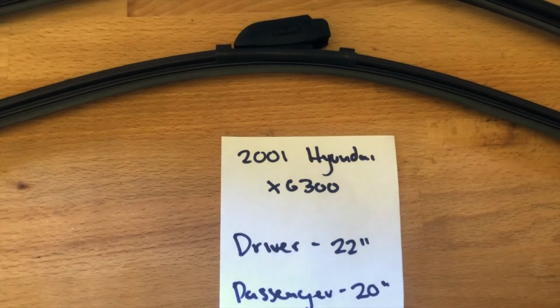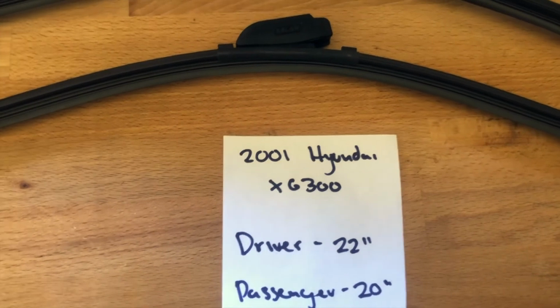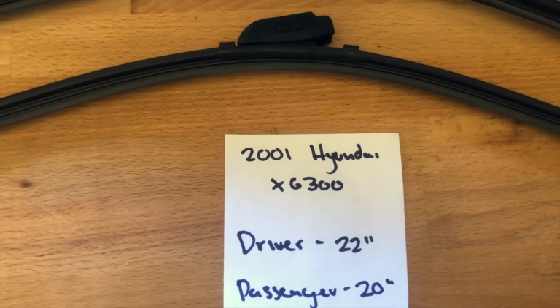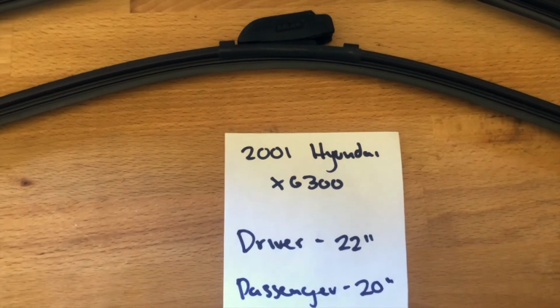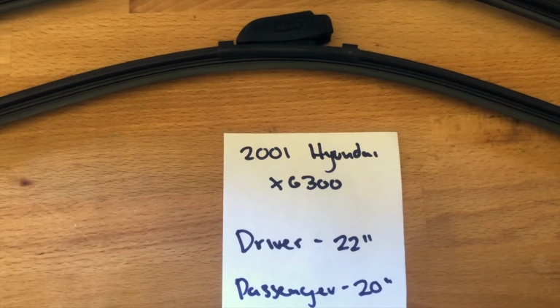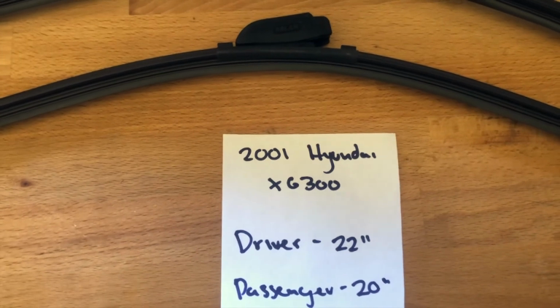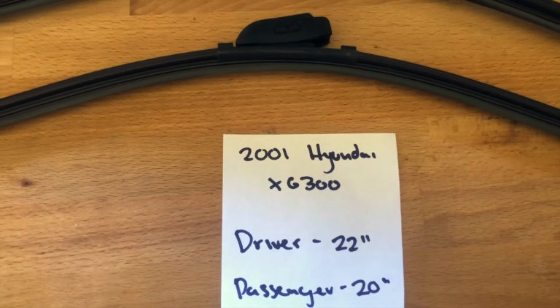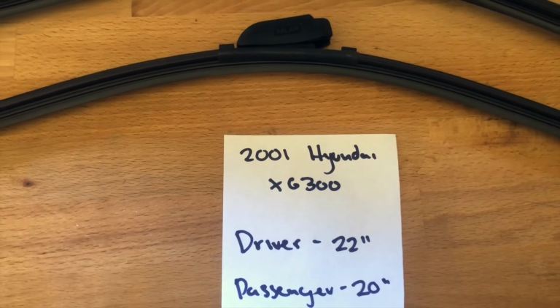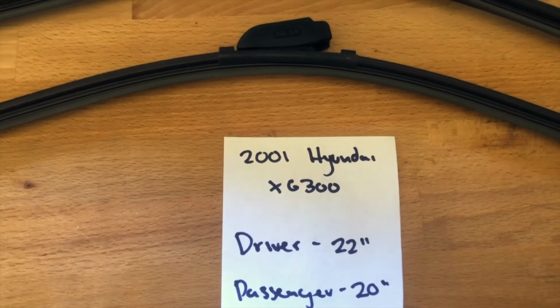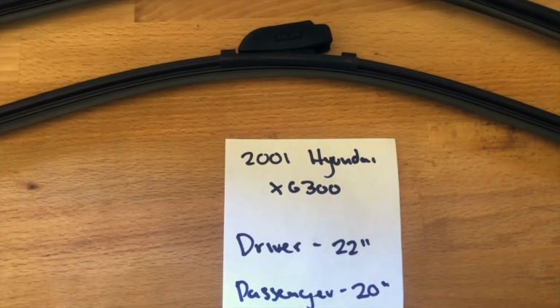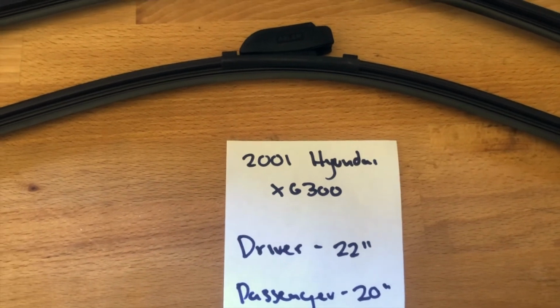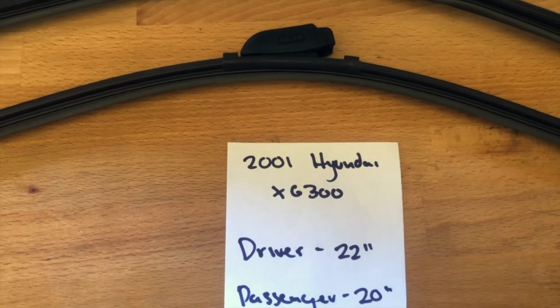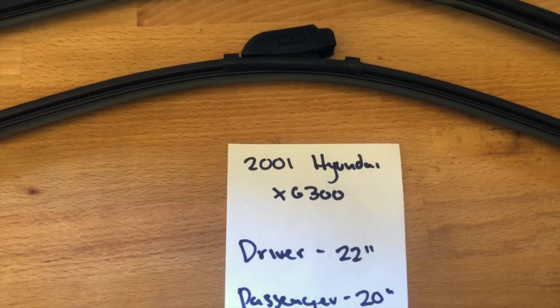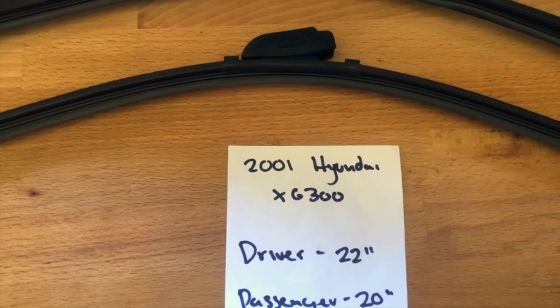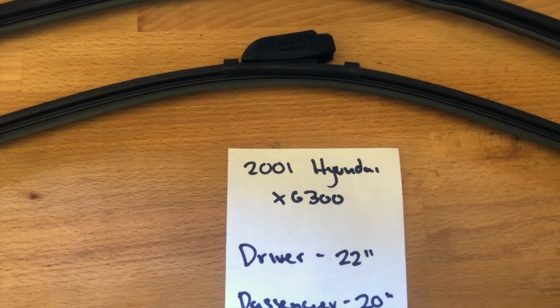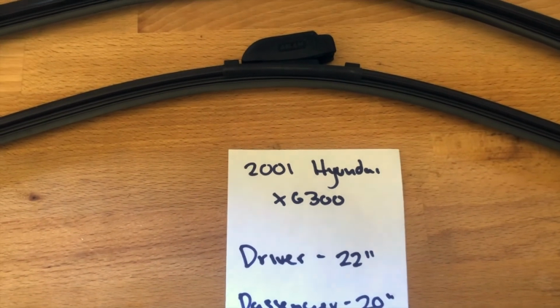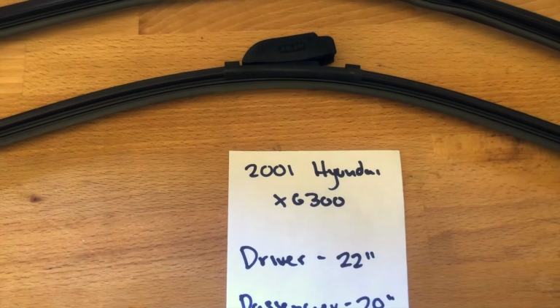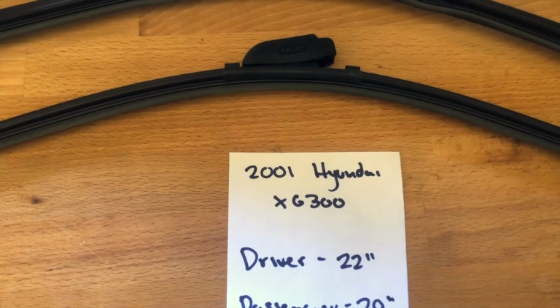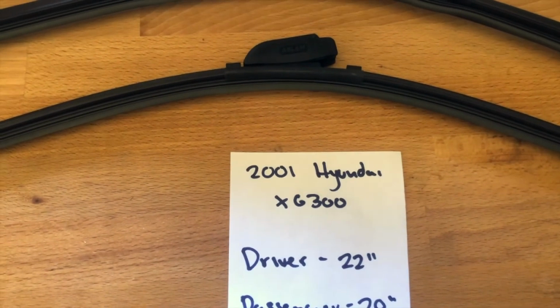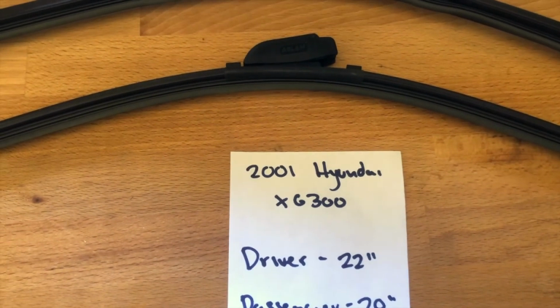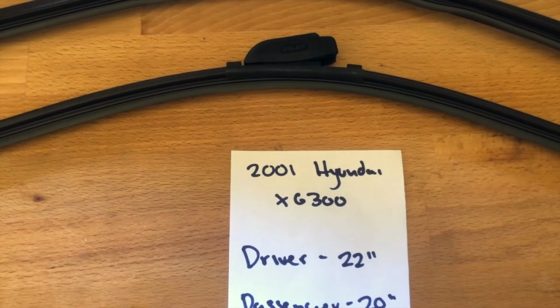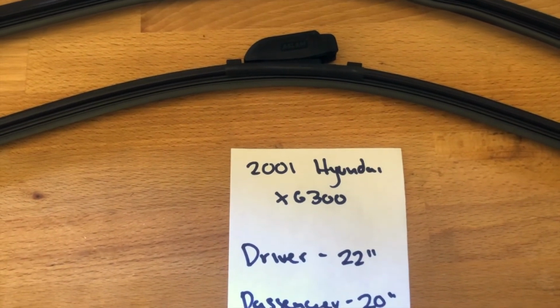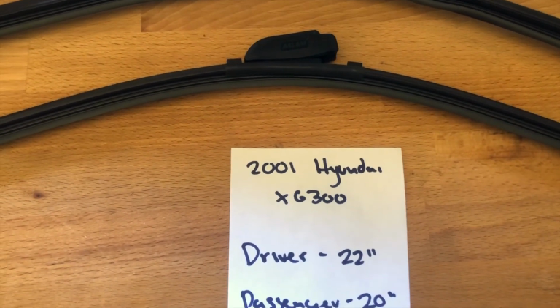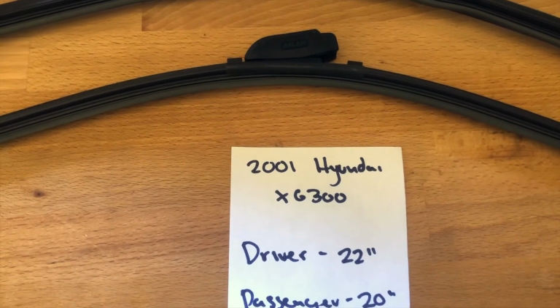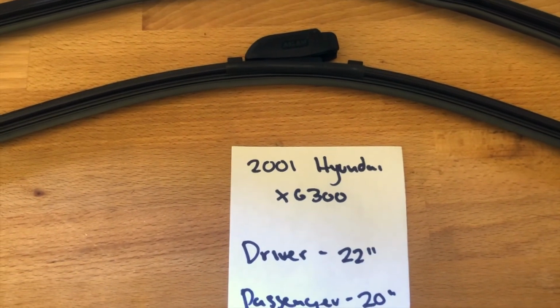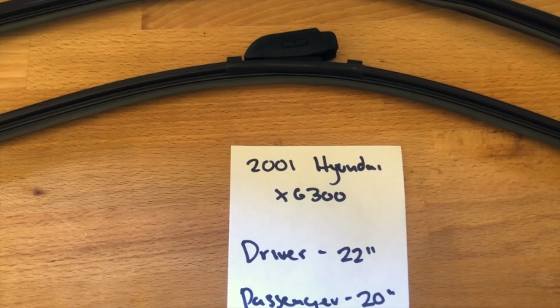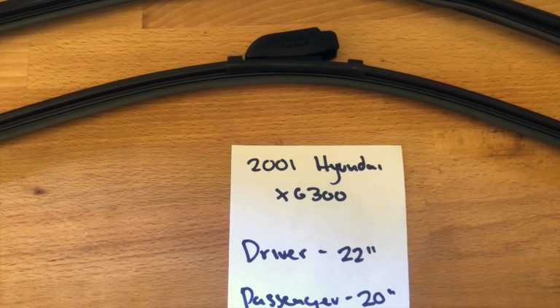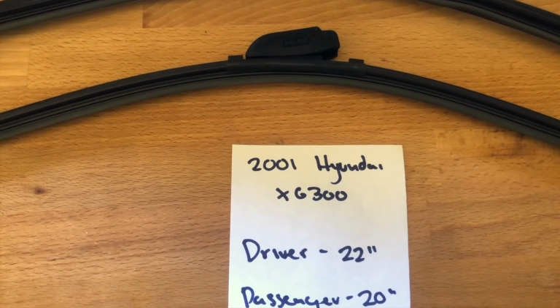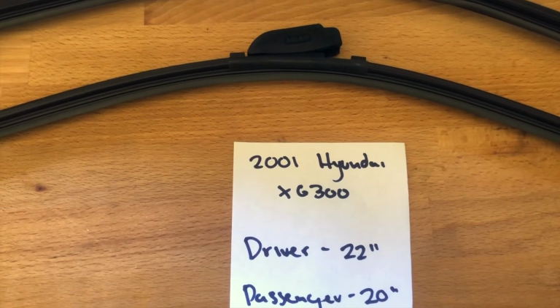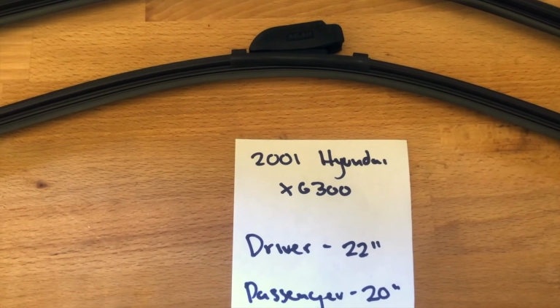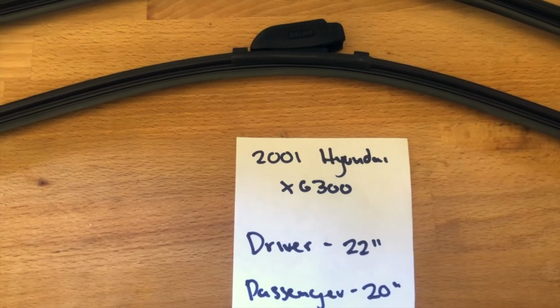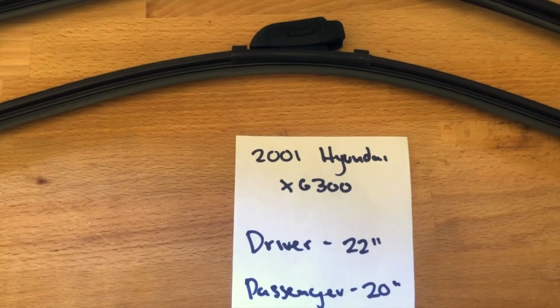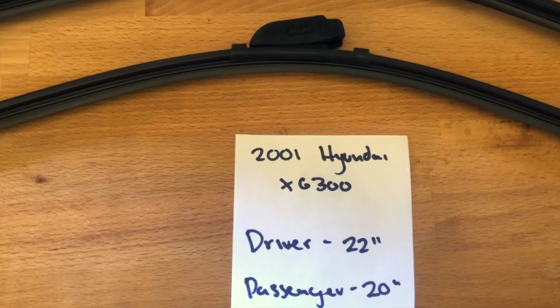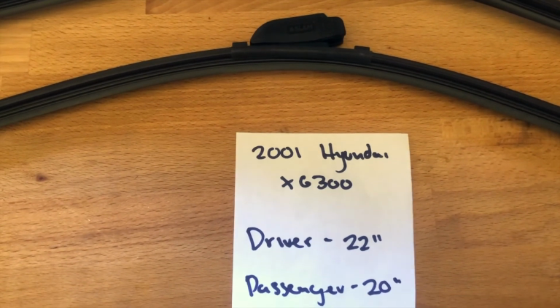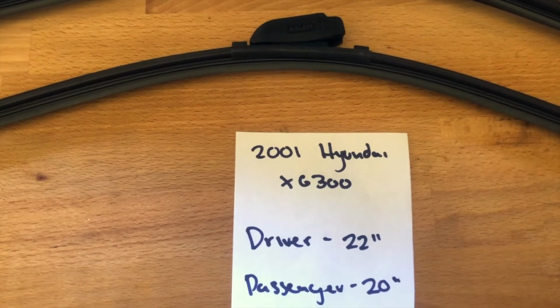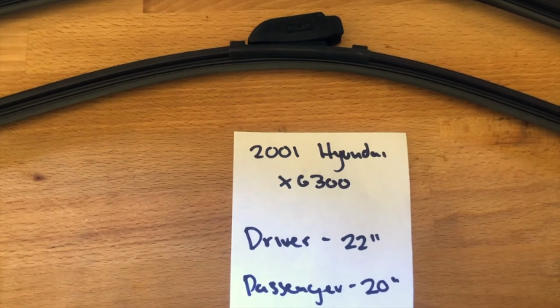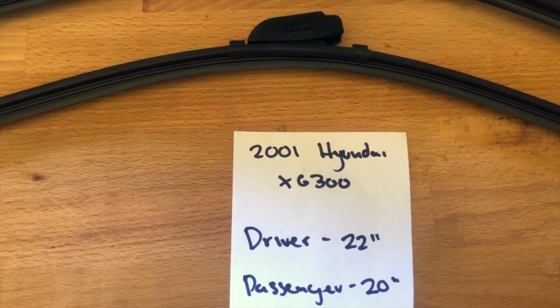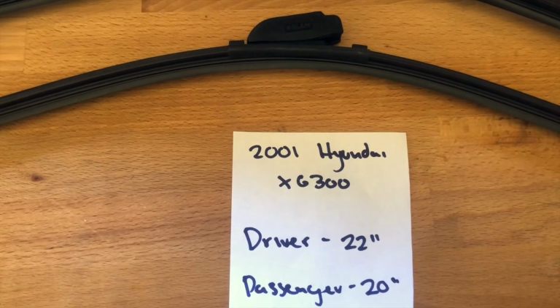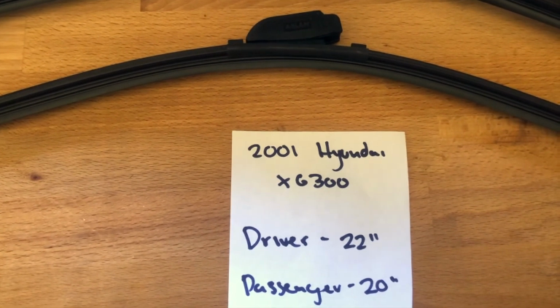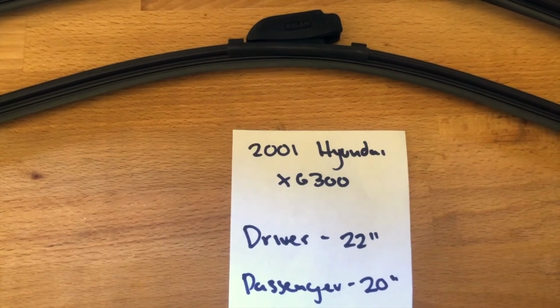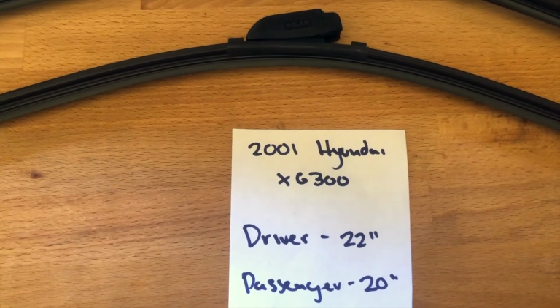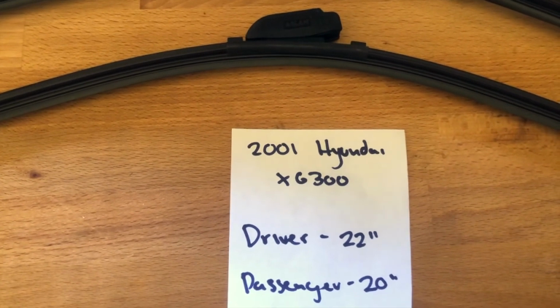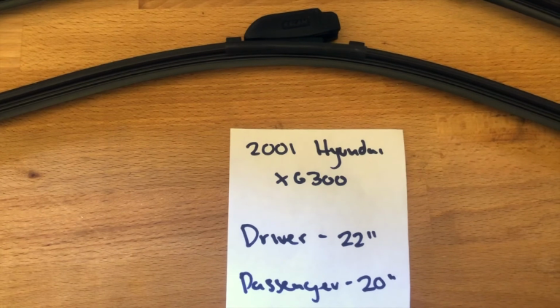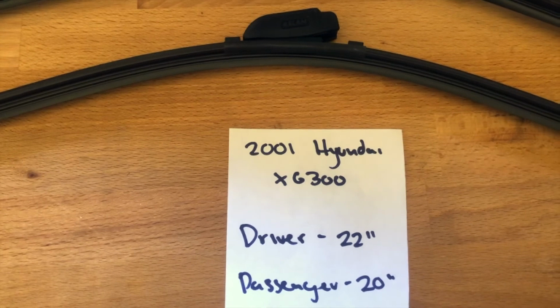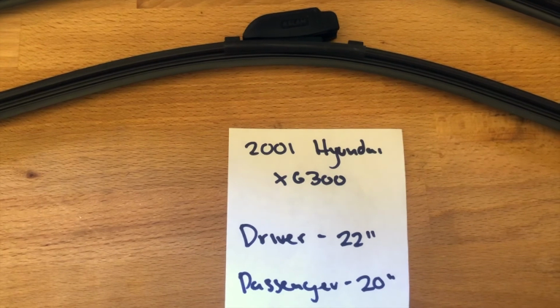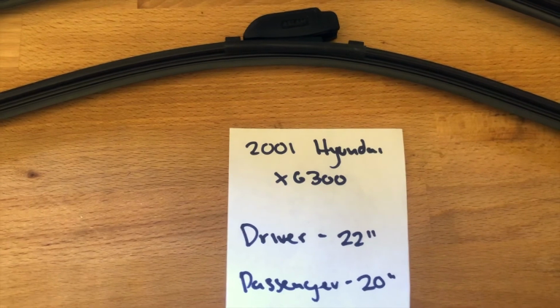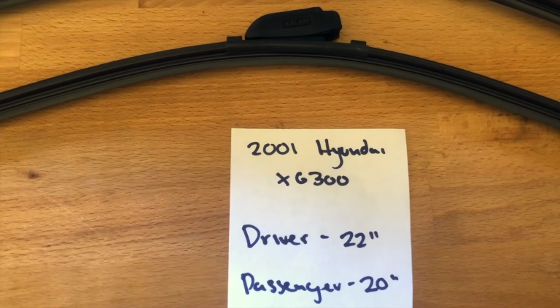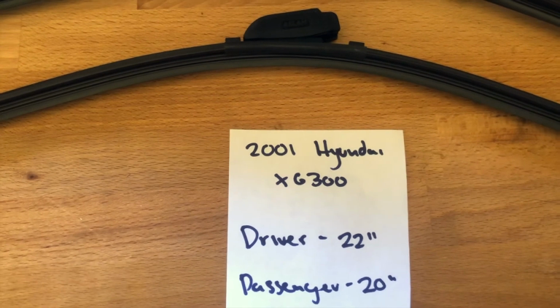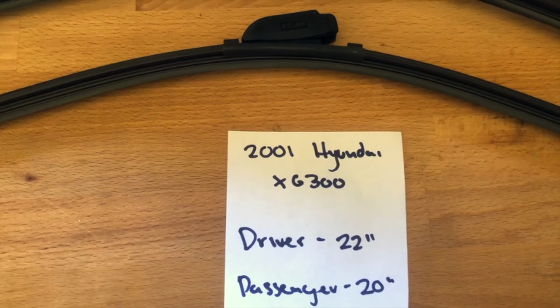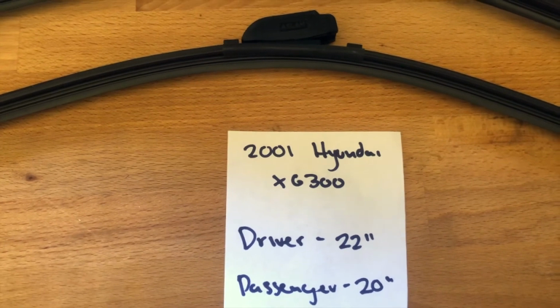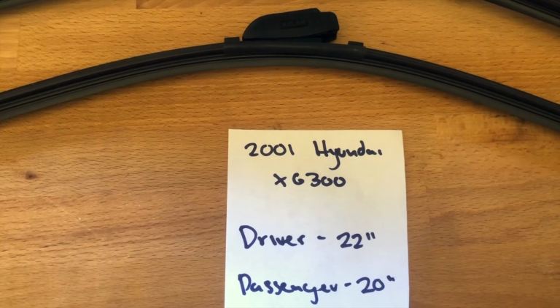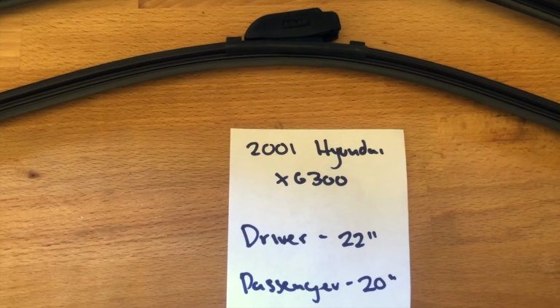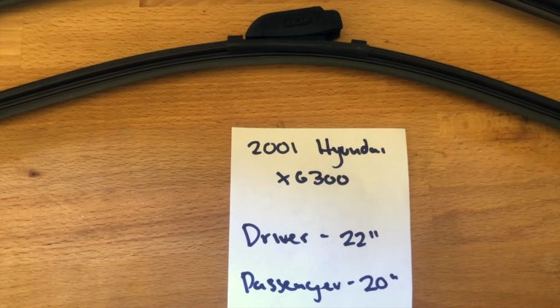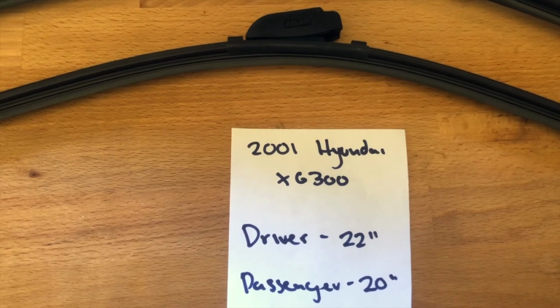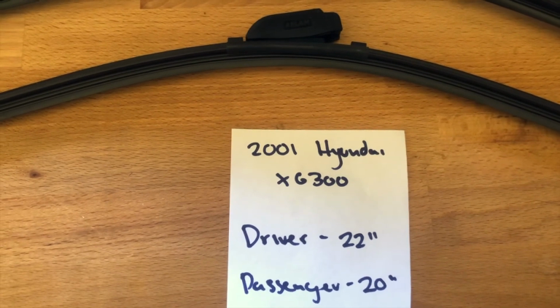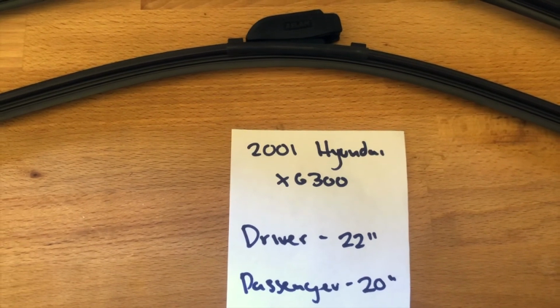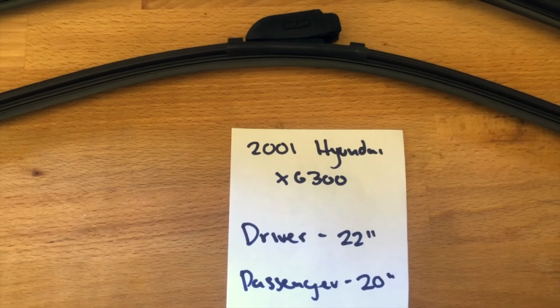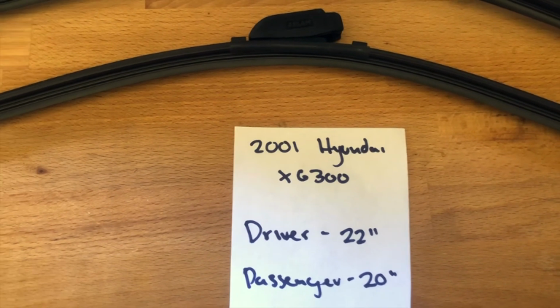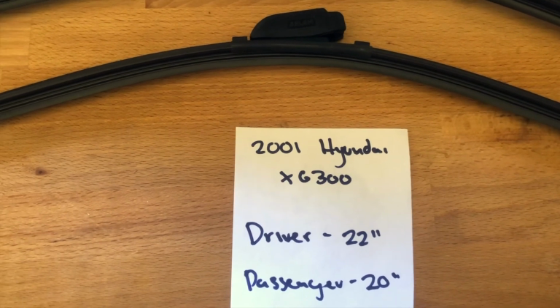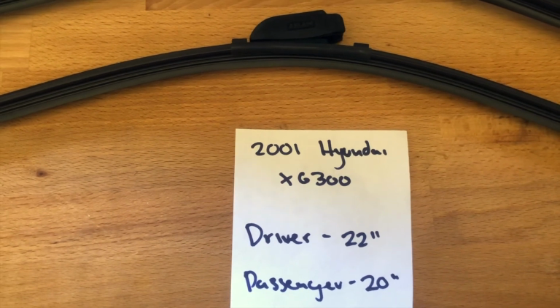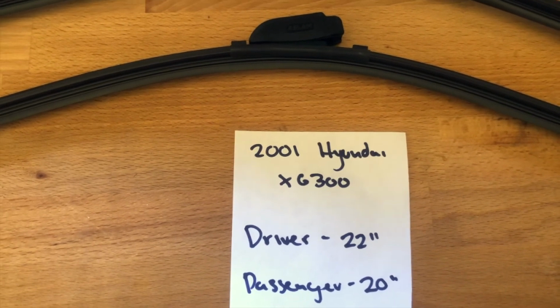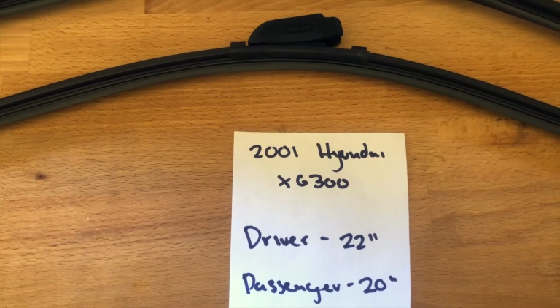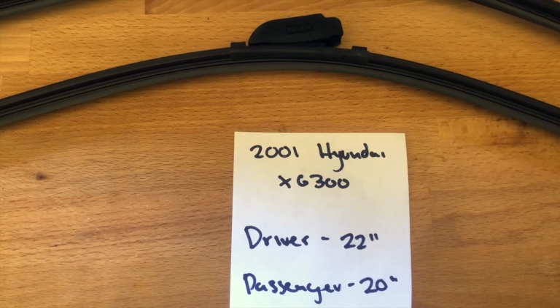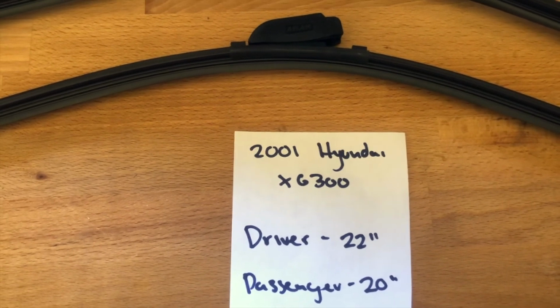Of course, if your 2001 Hyundai X6300 uses a different size, make sure to leave a comment and let the rest of us know.